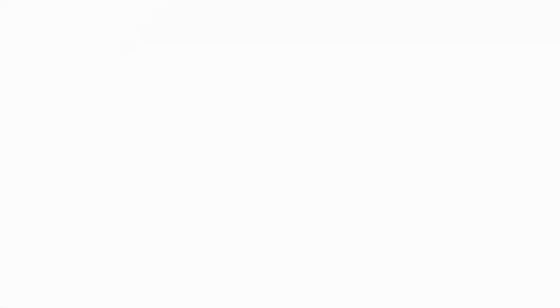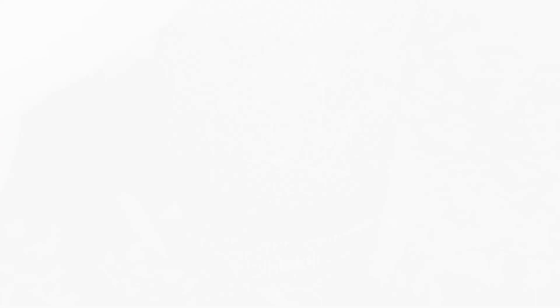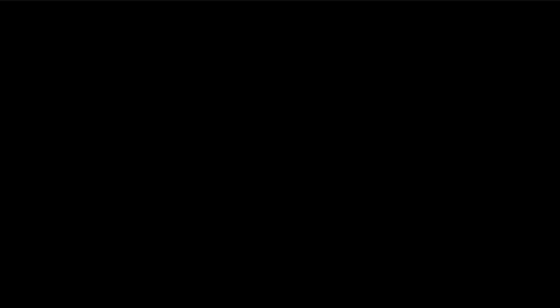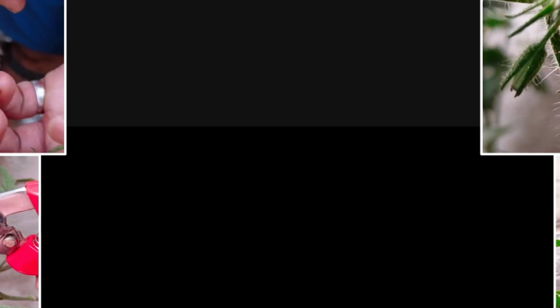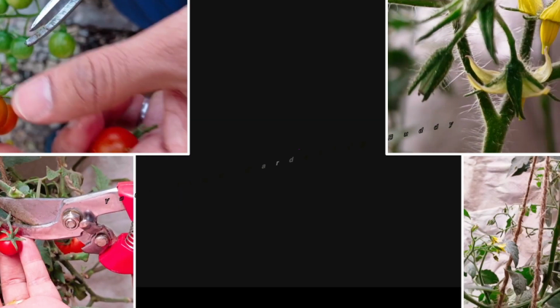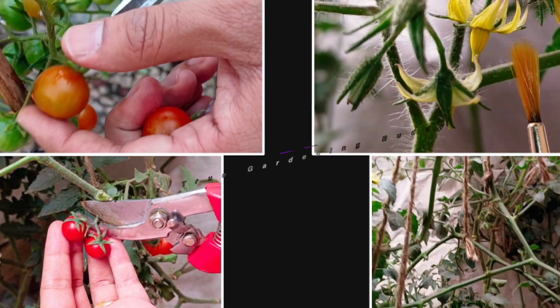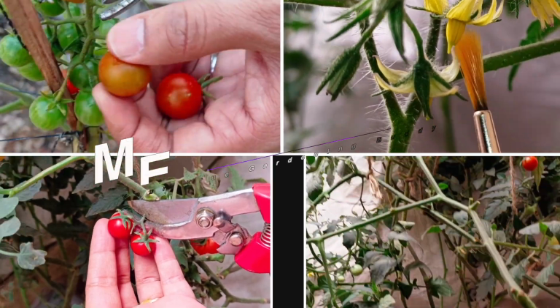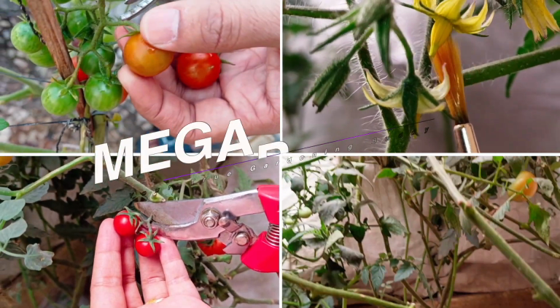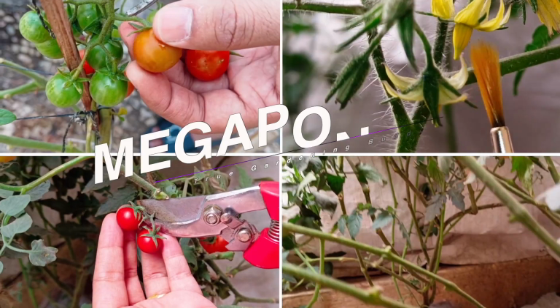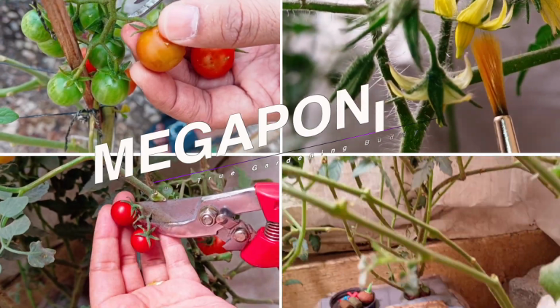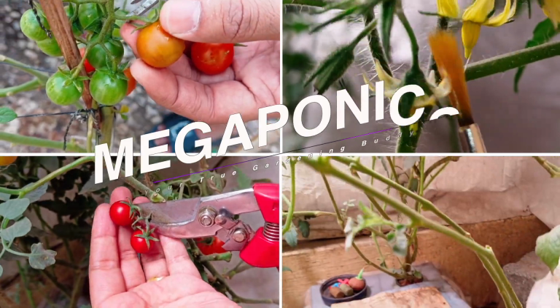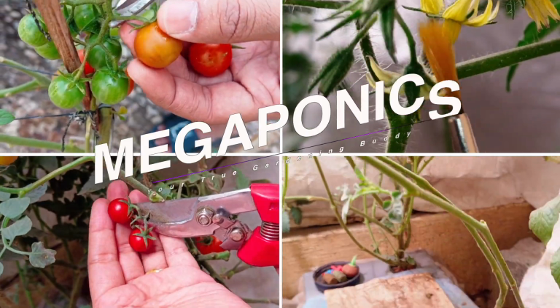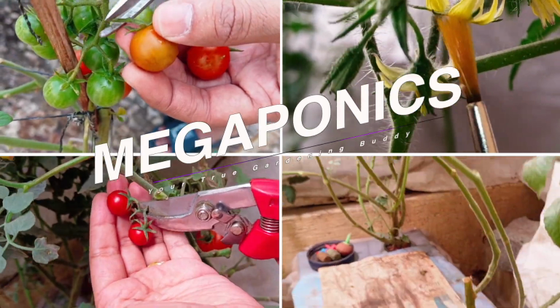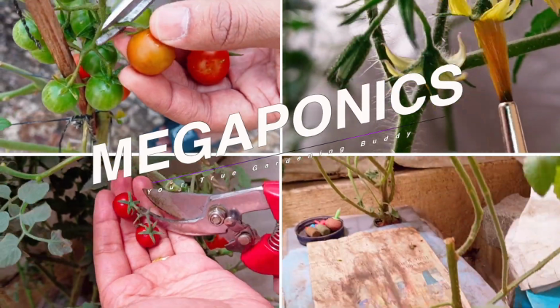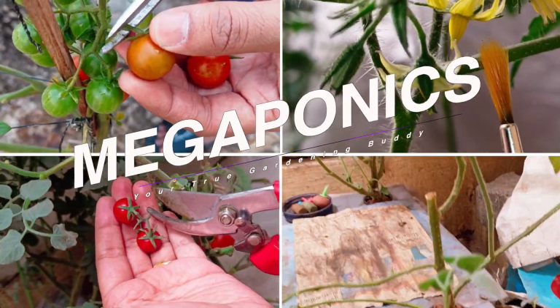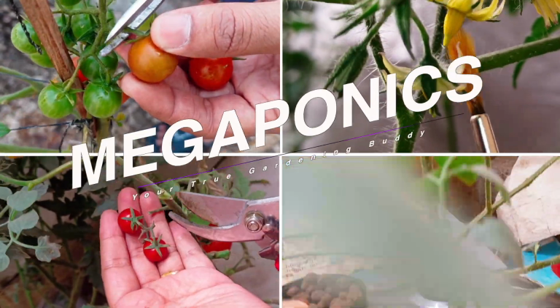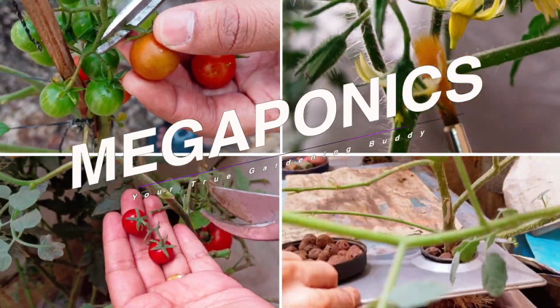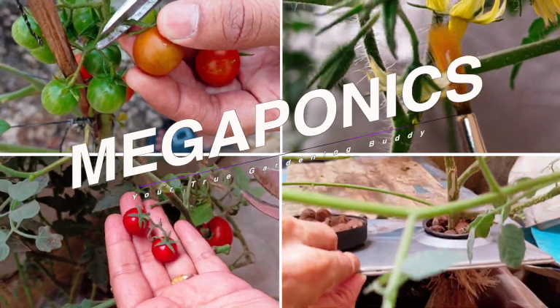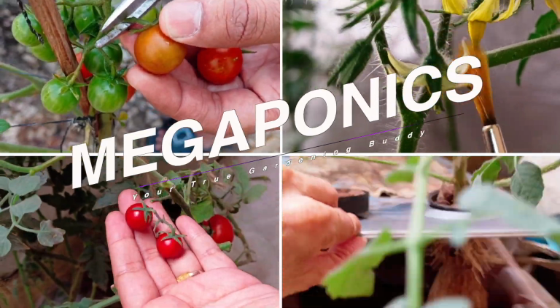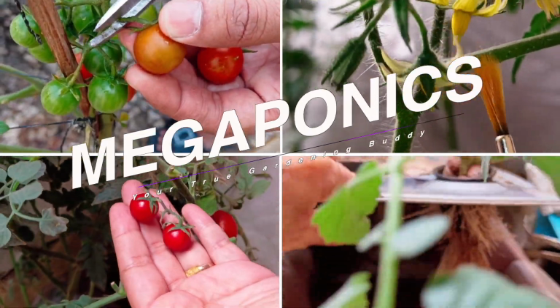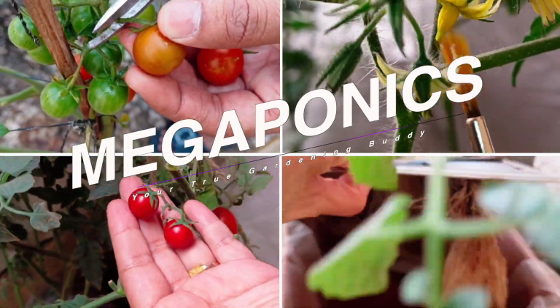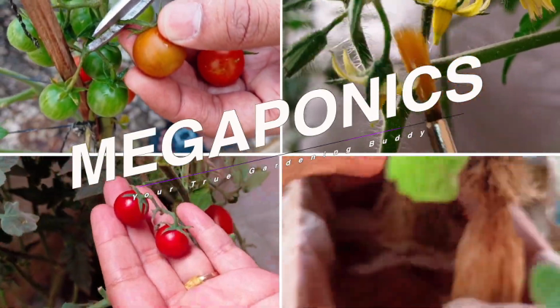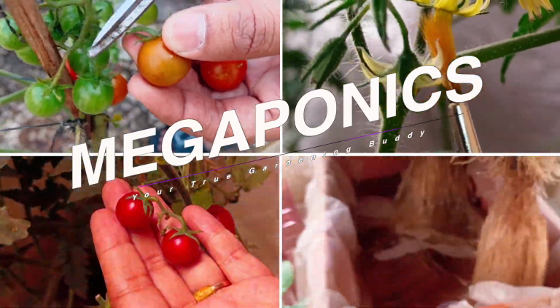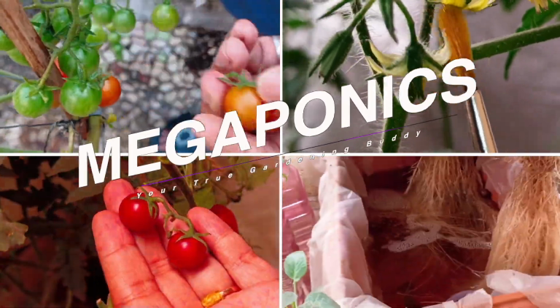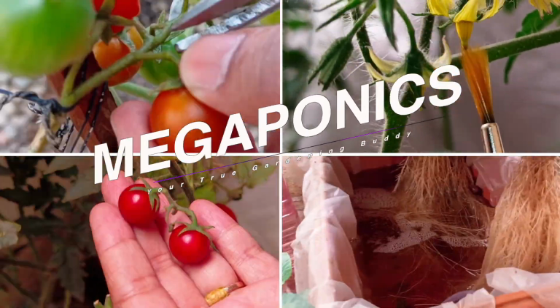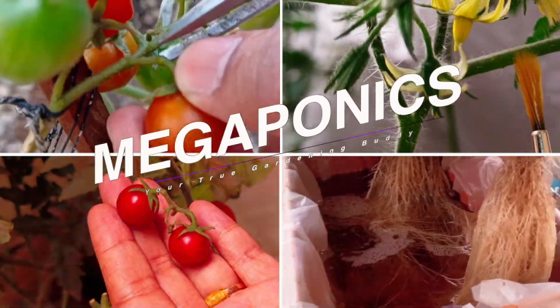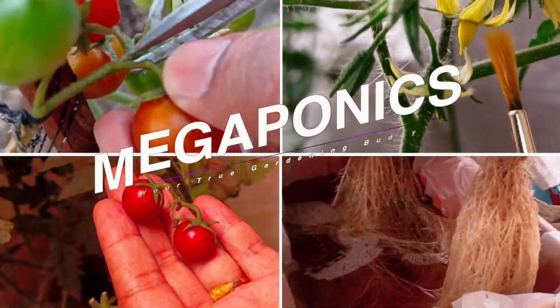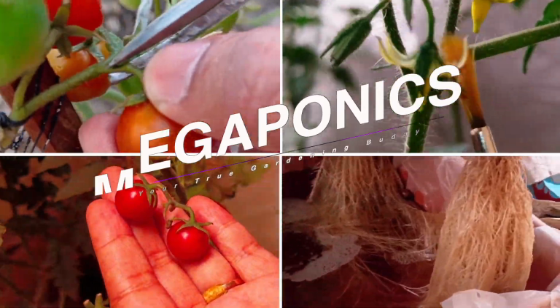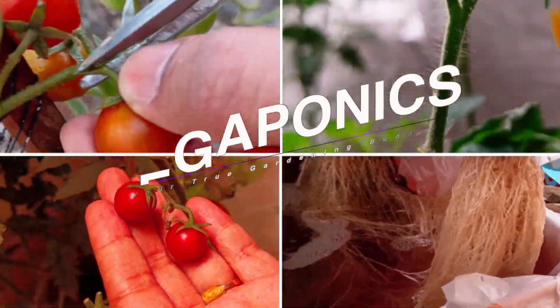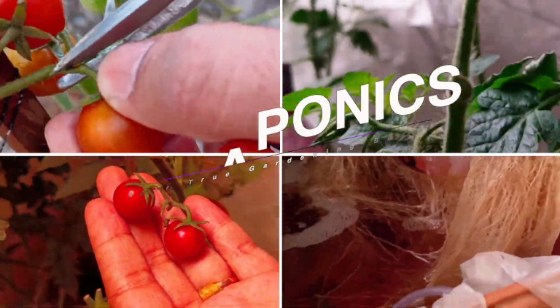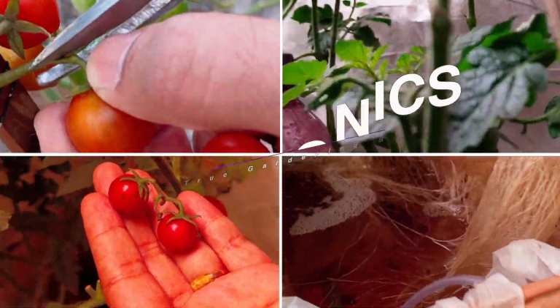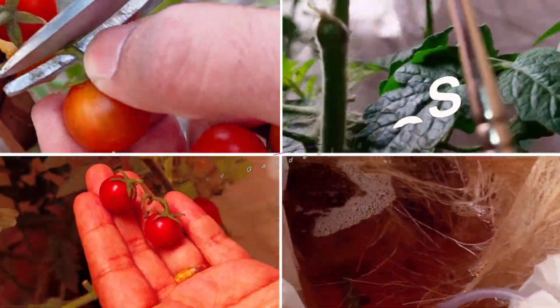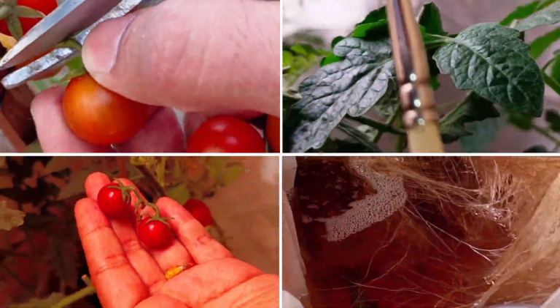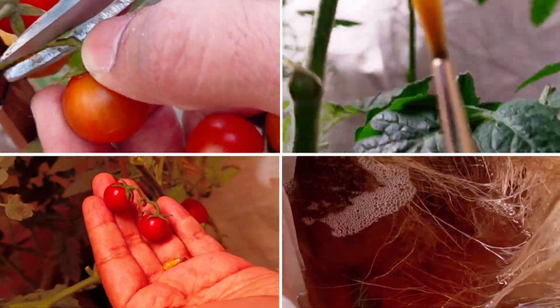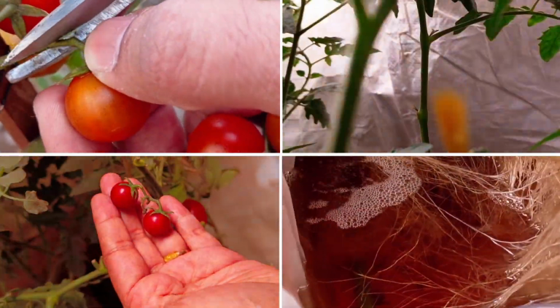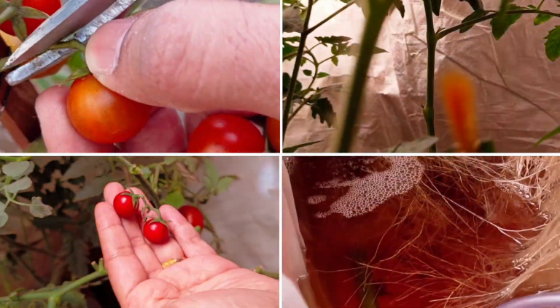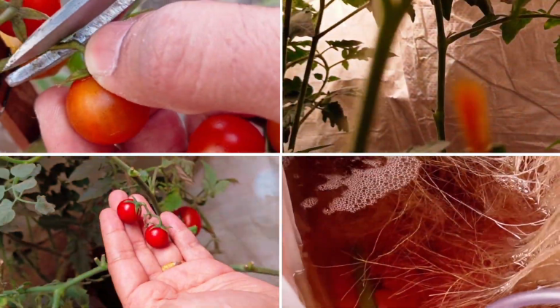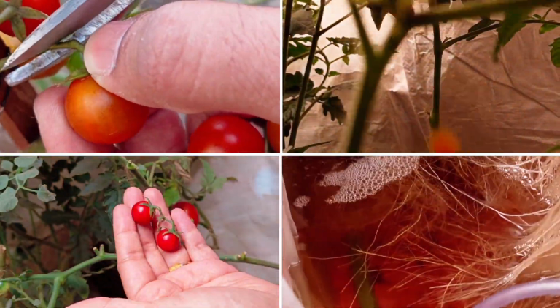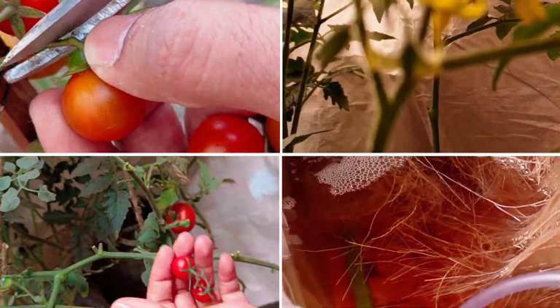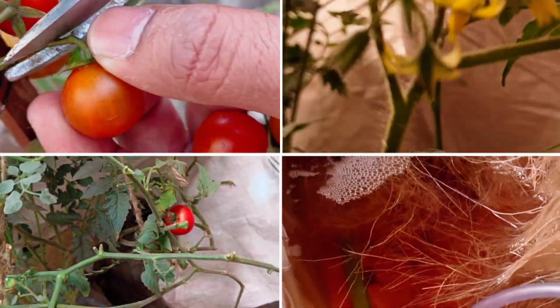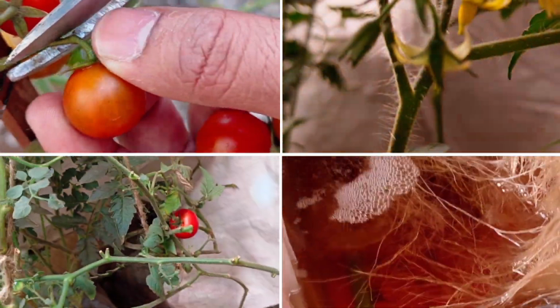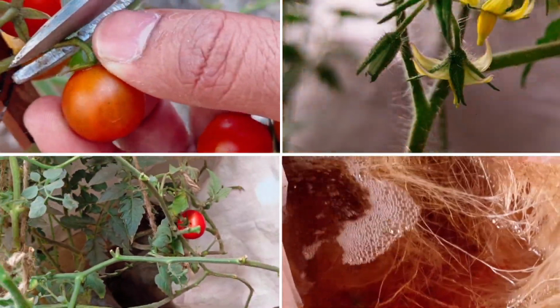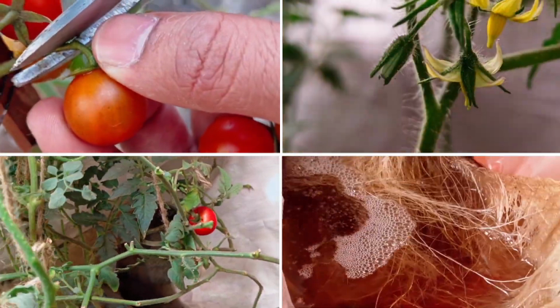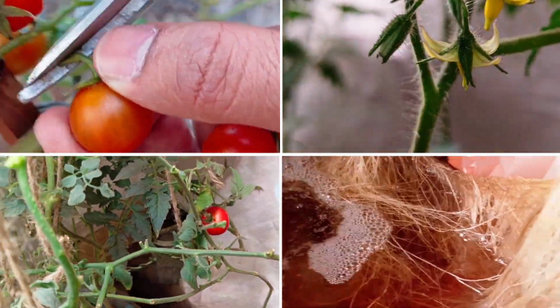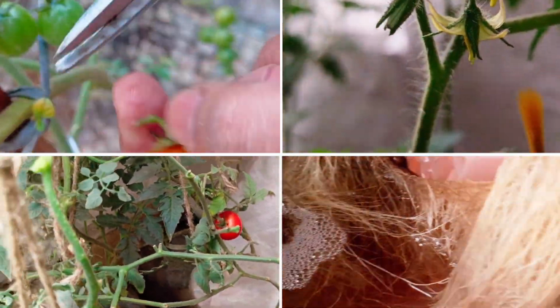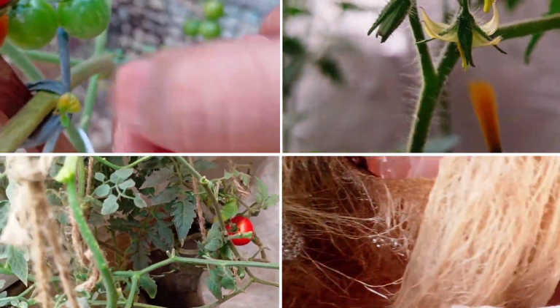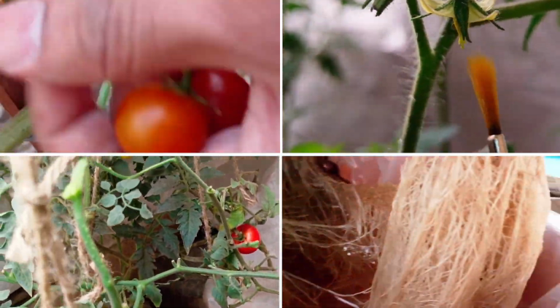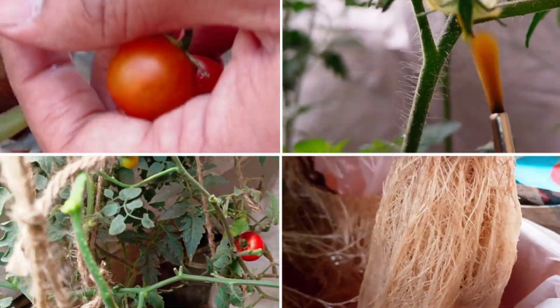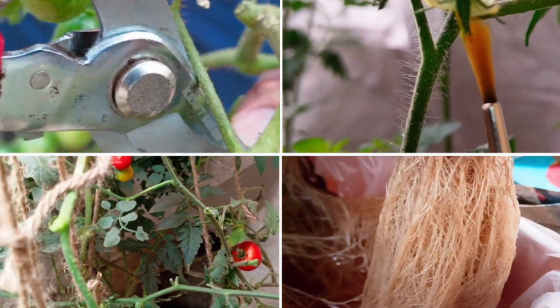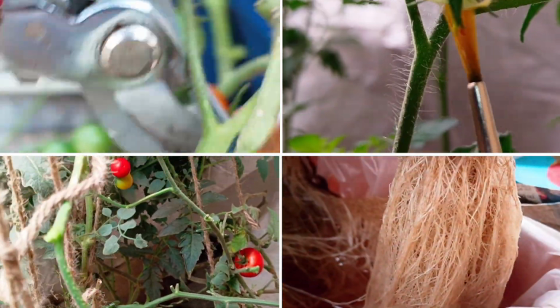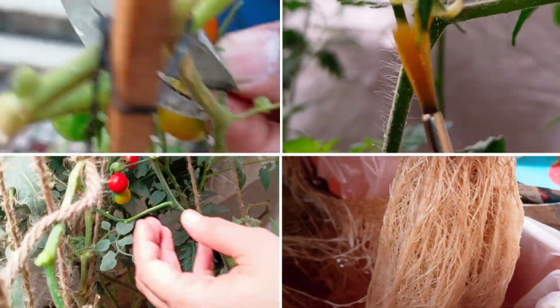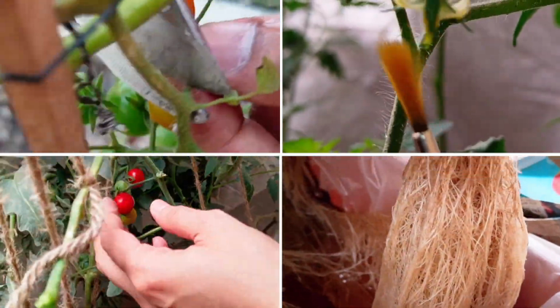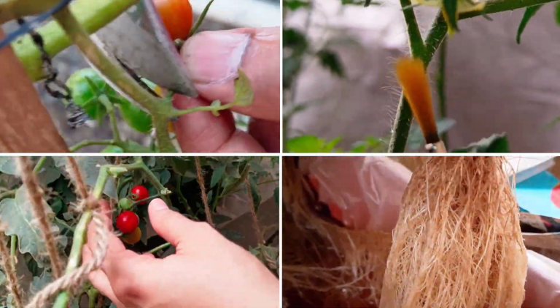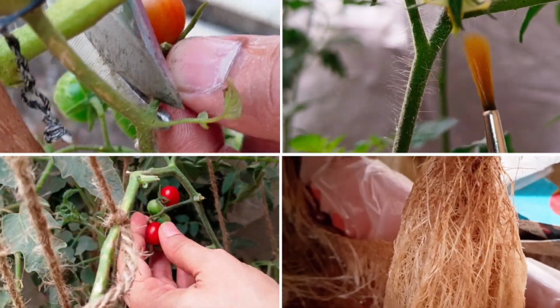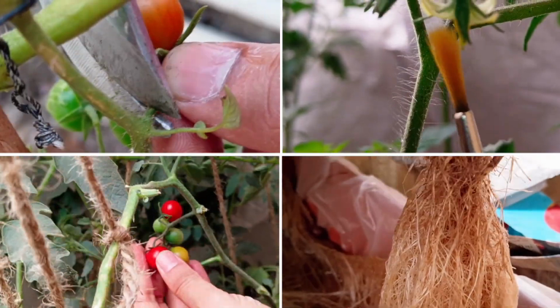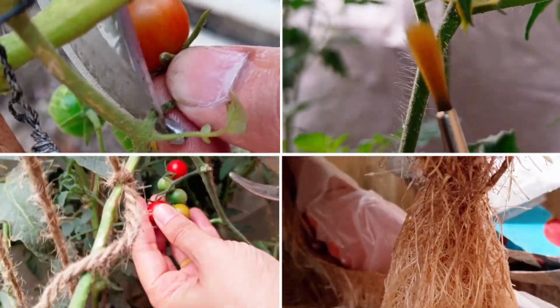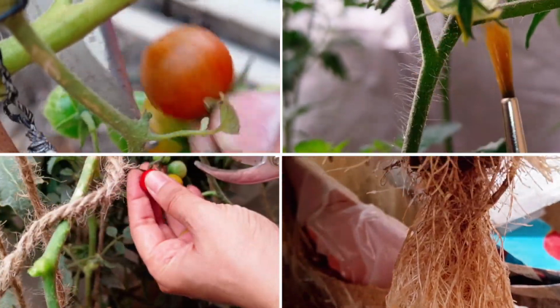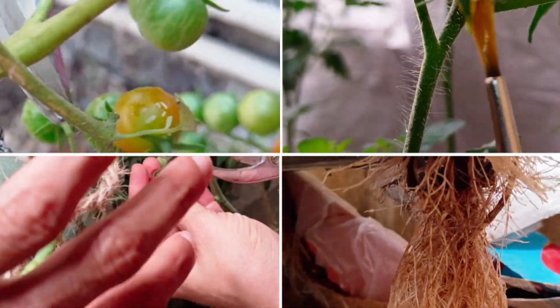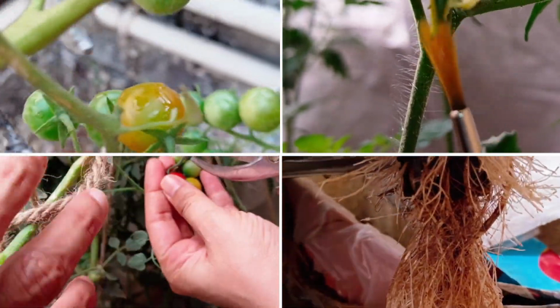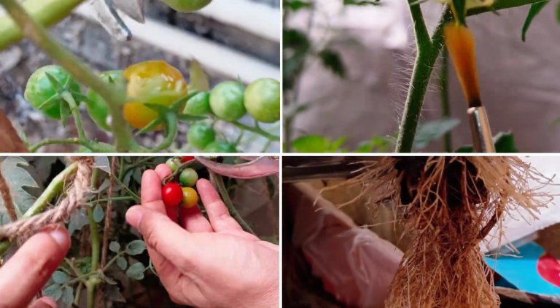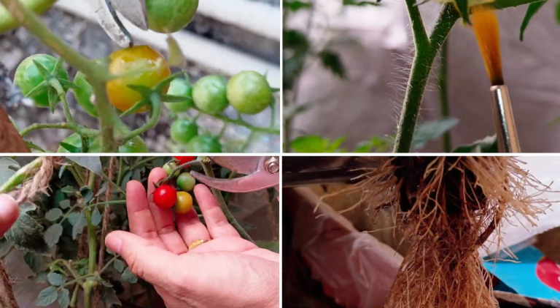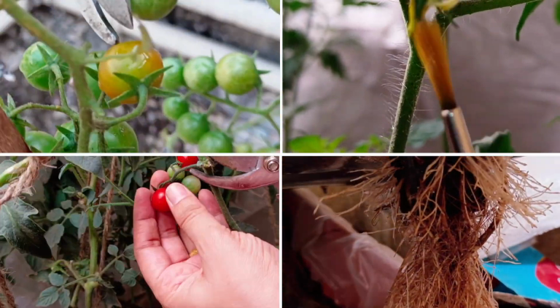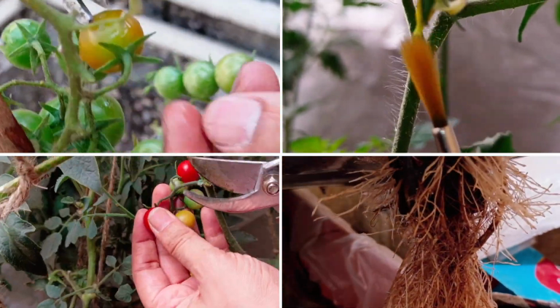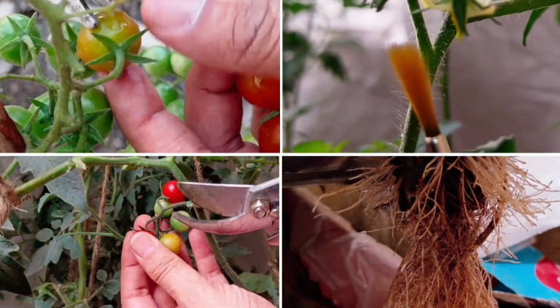Hello everyone and welcome to Megaponics. Today we will learn how to grow cherry tomatoes at home in the DWC system.